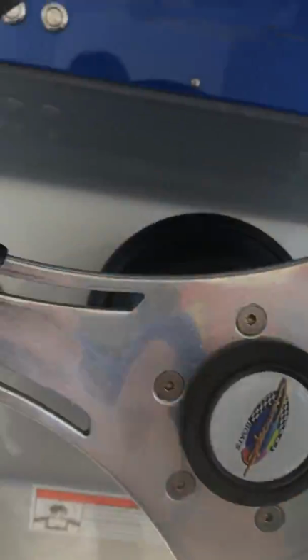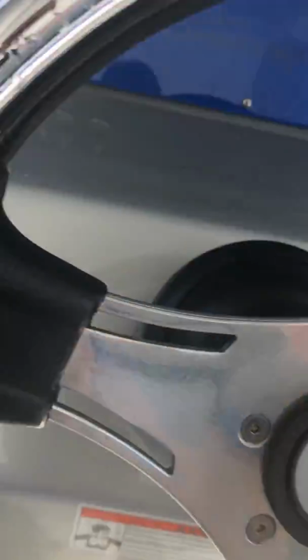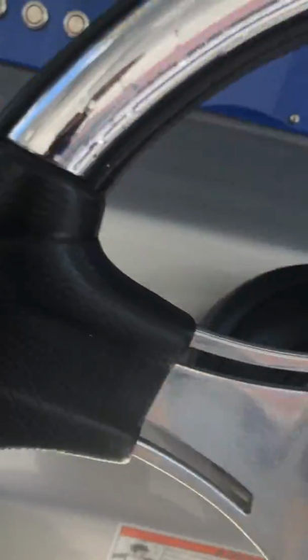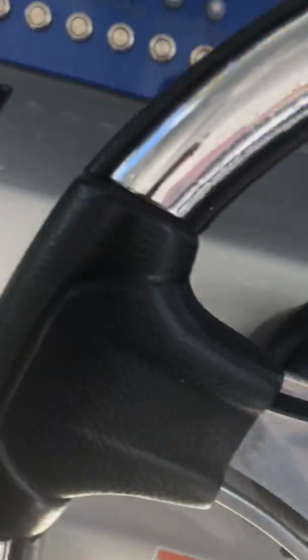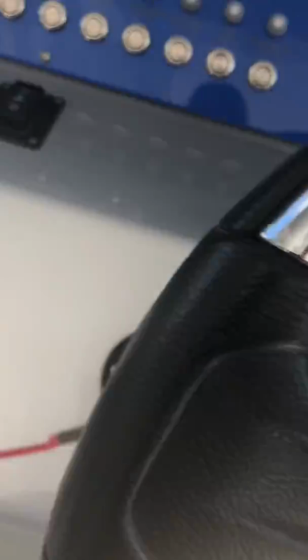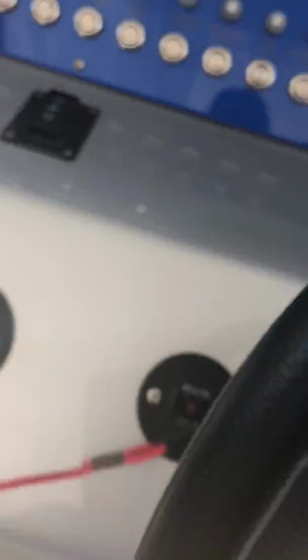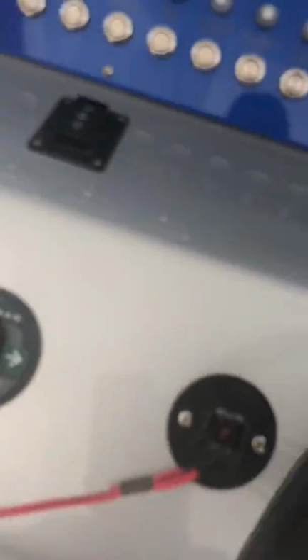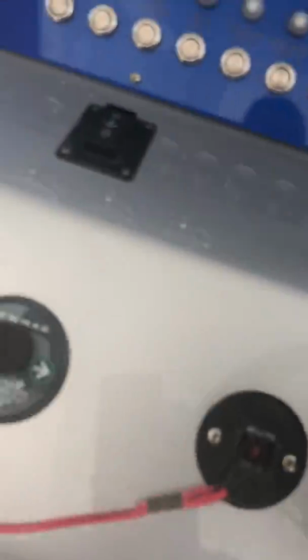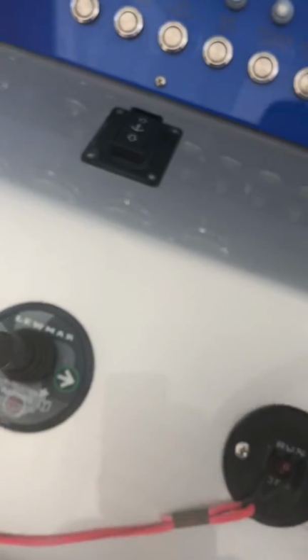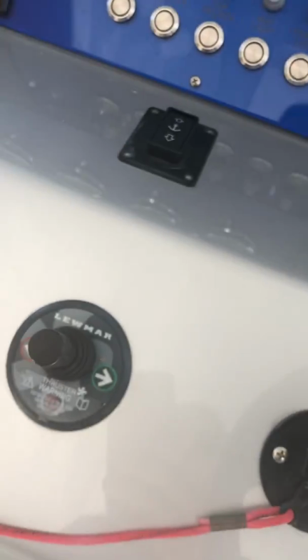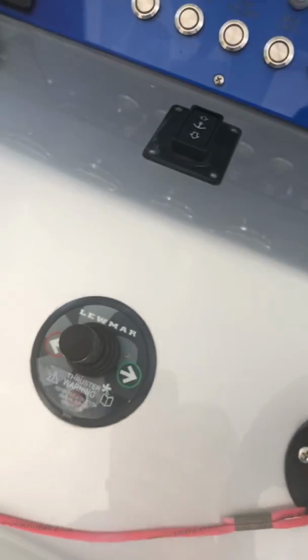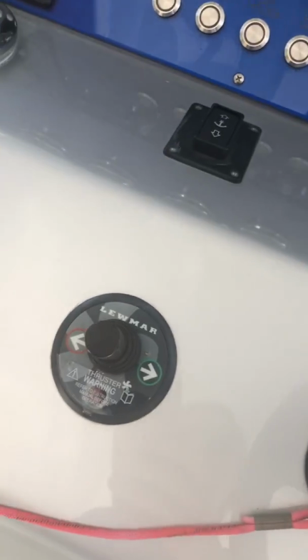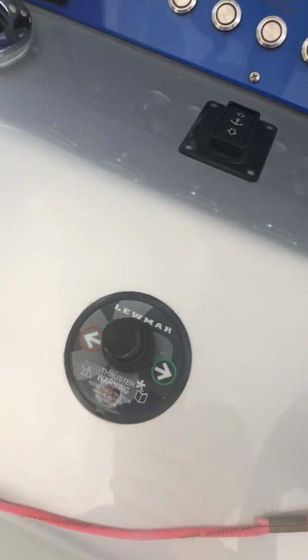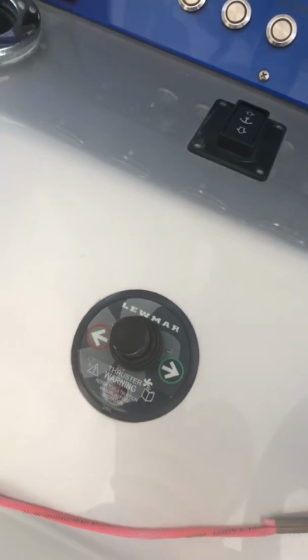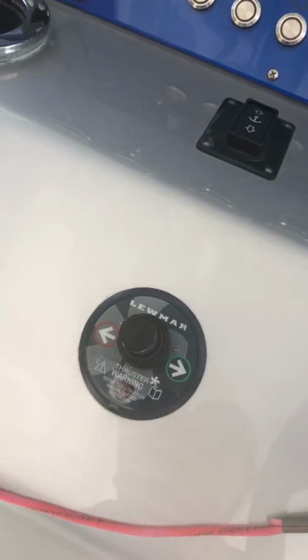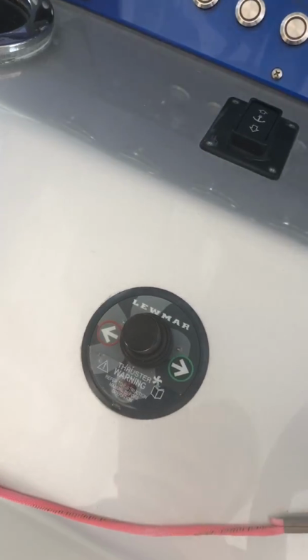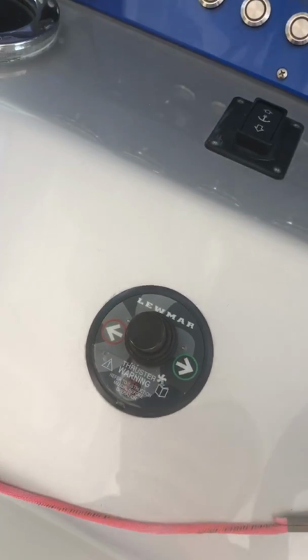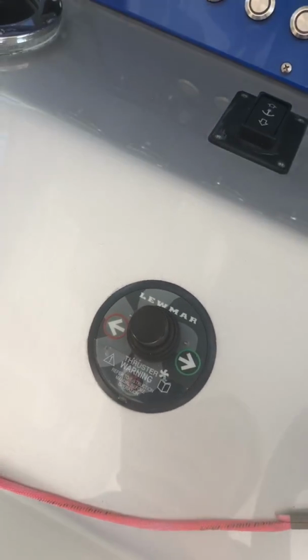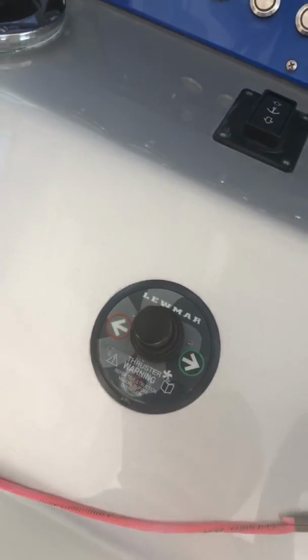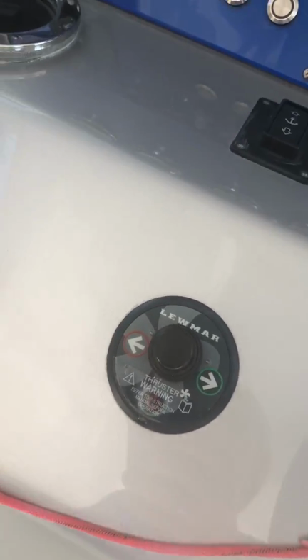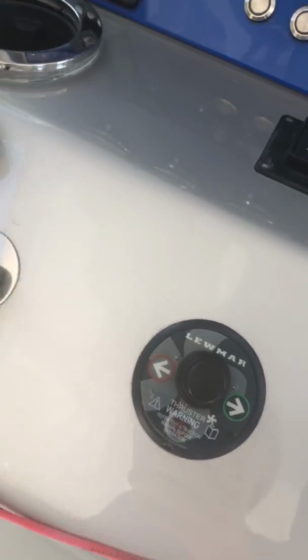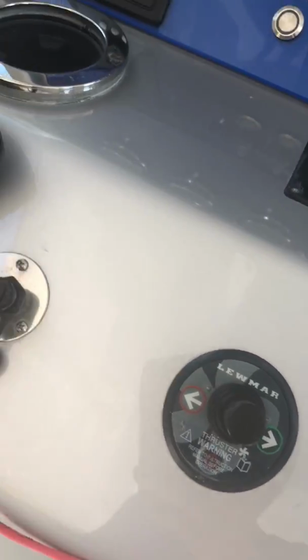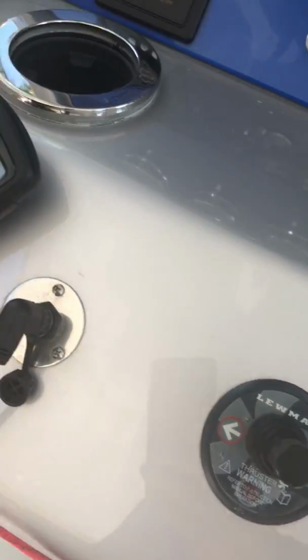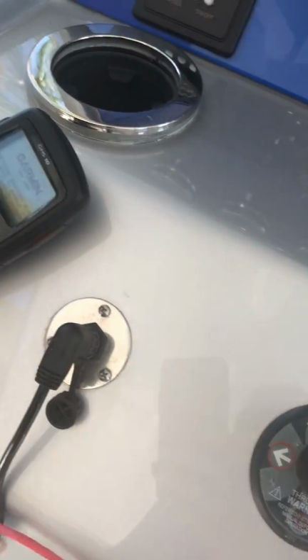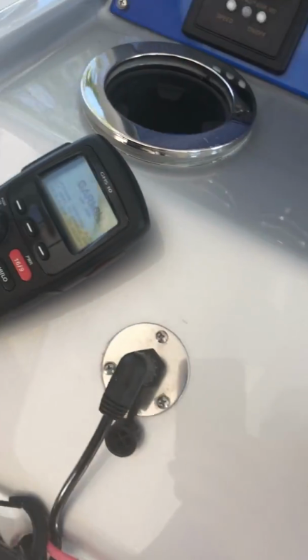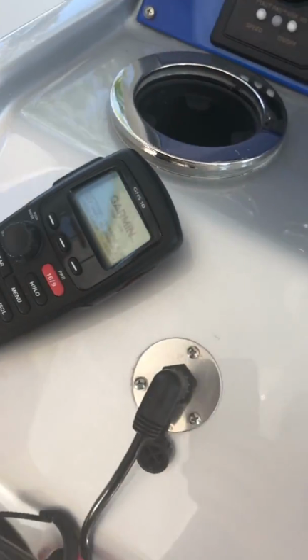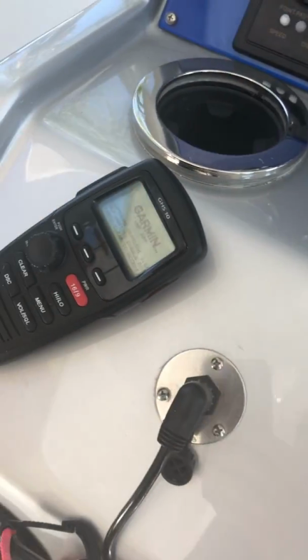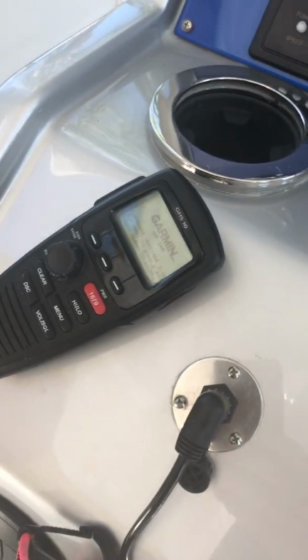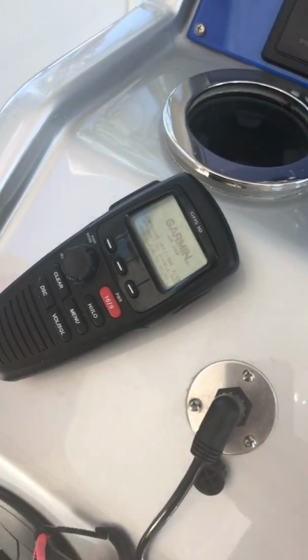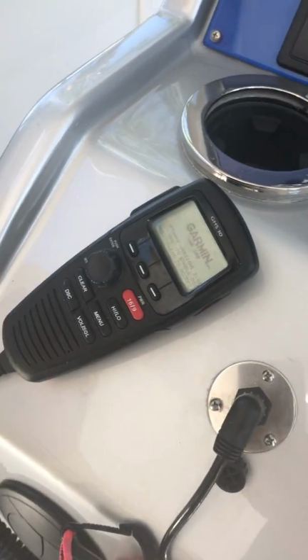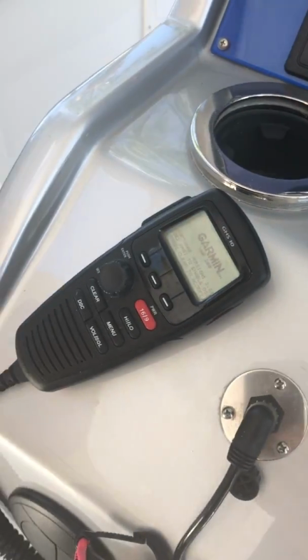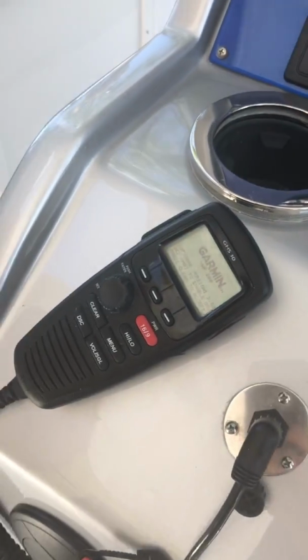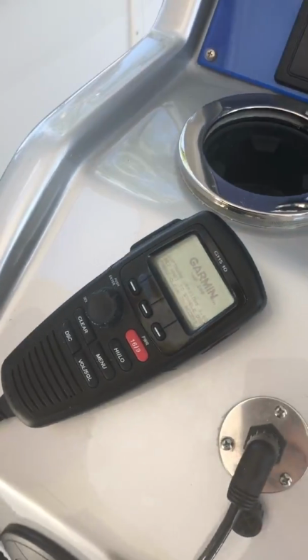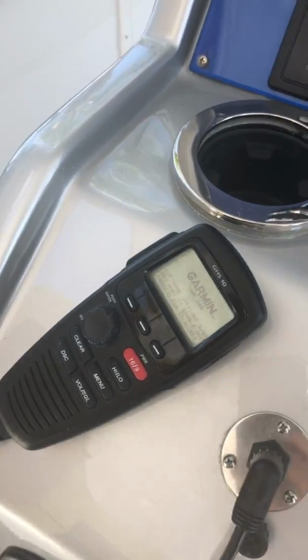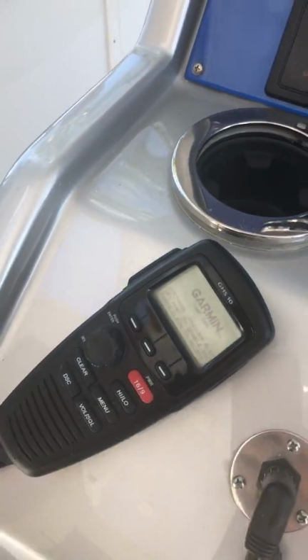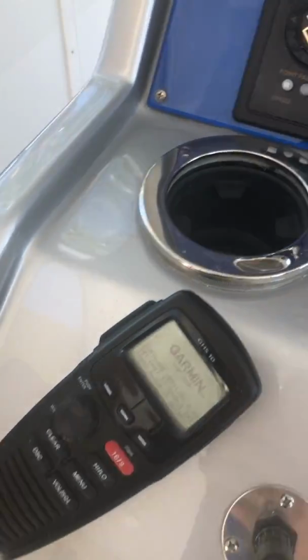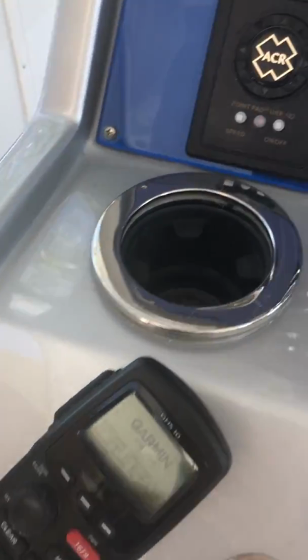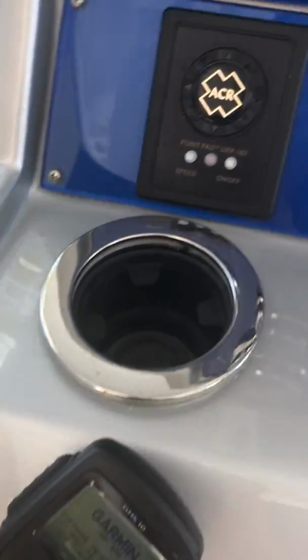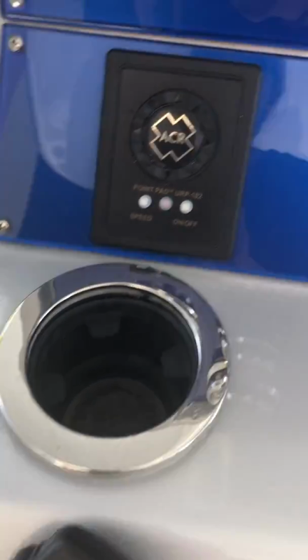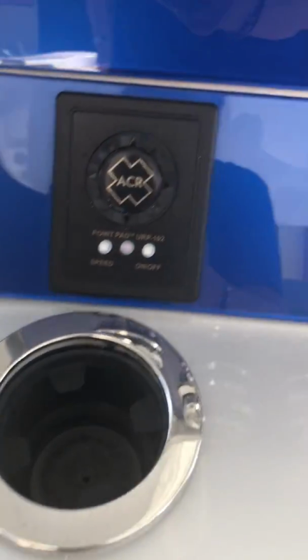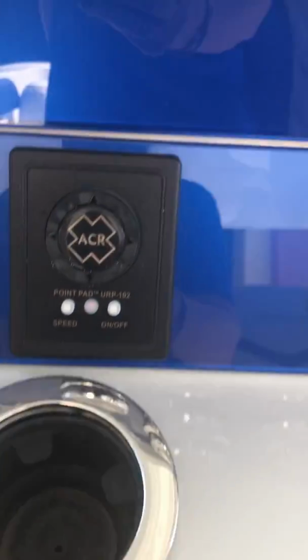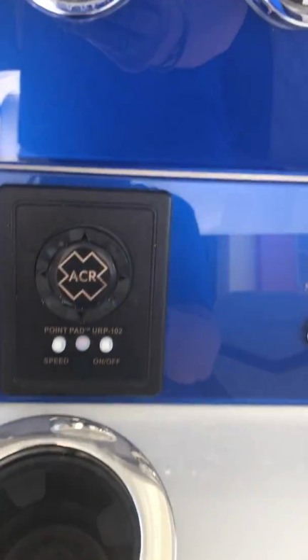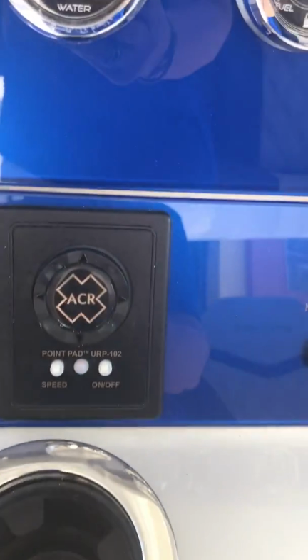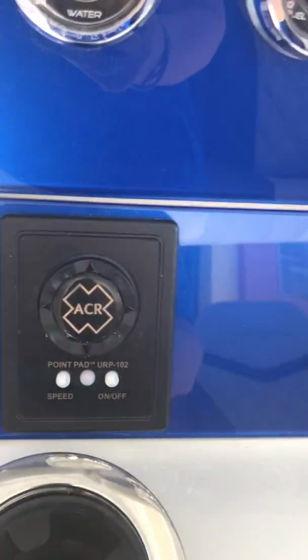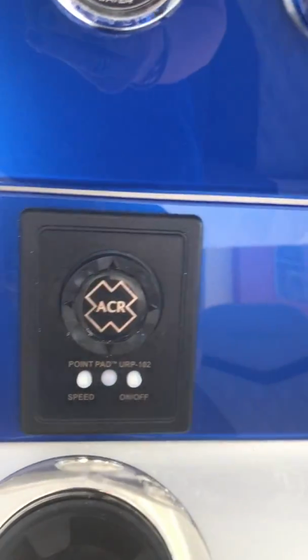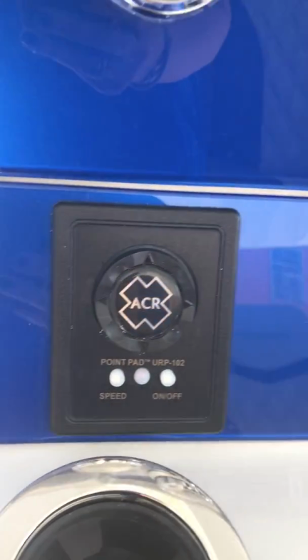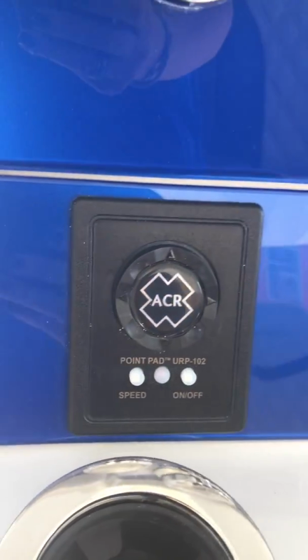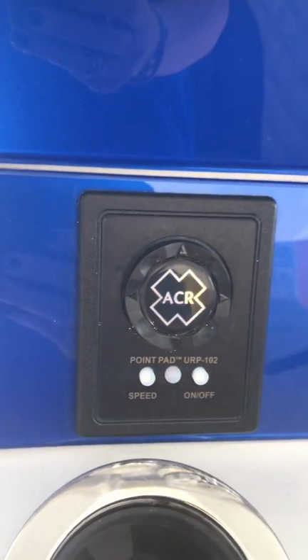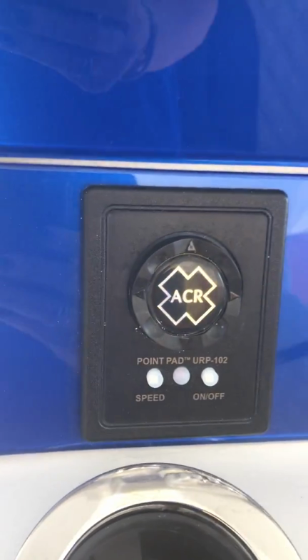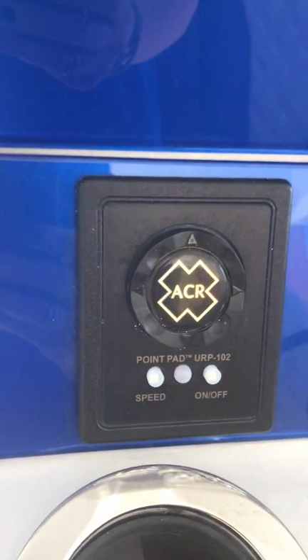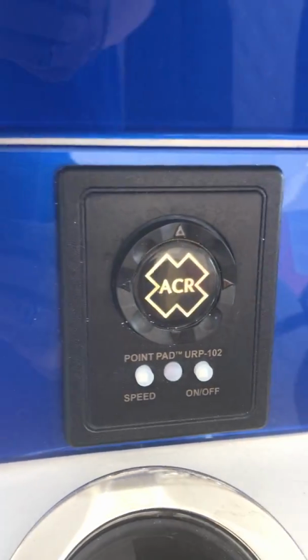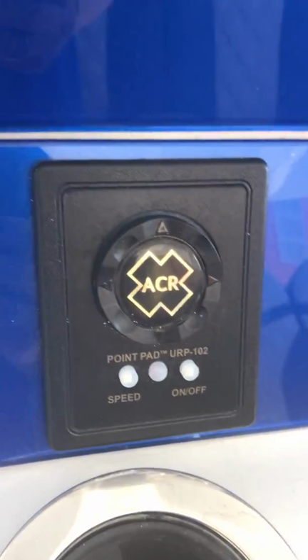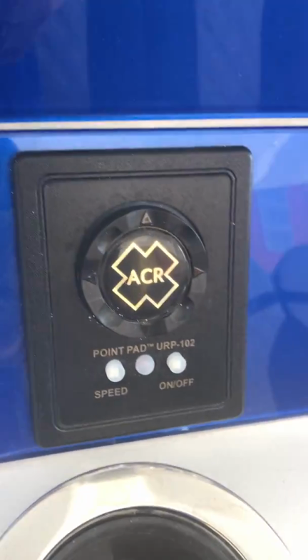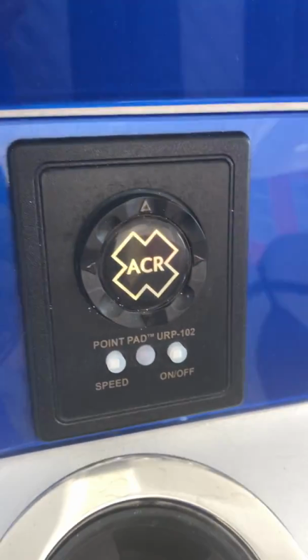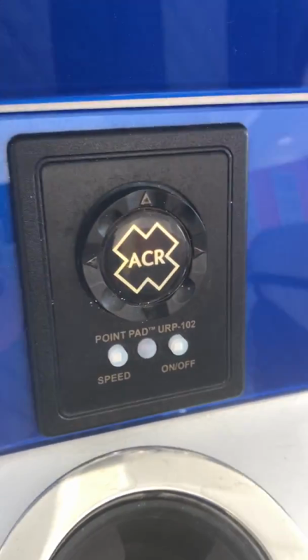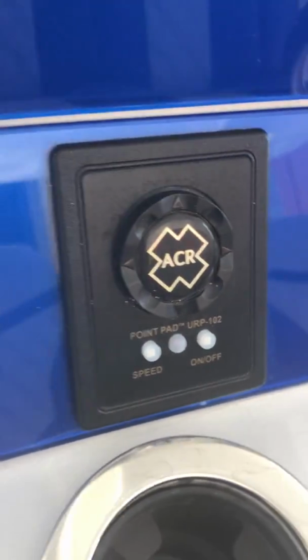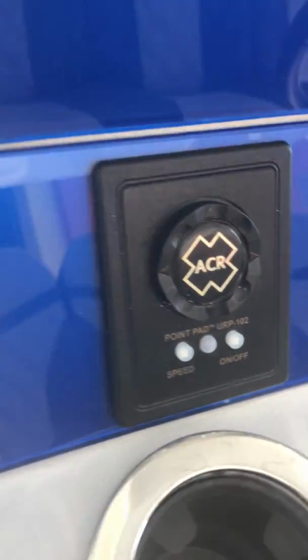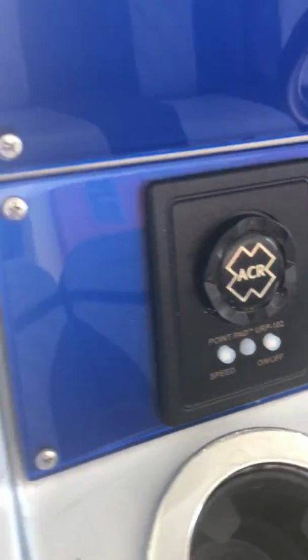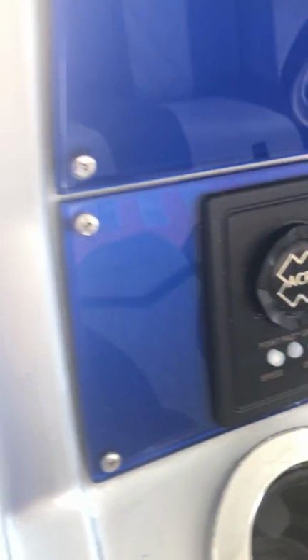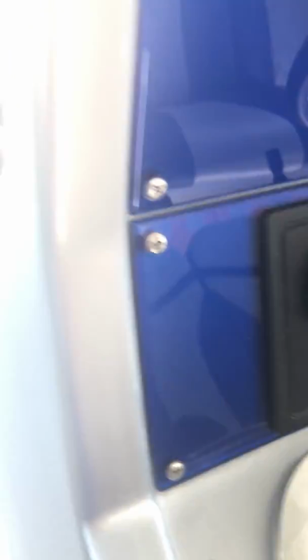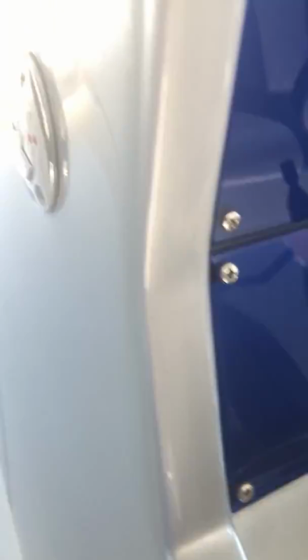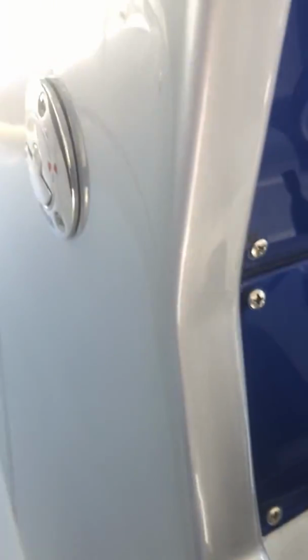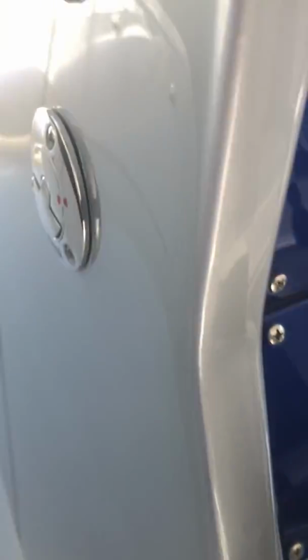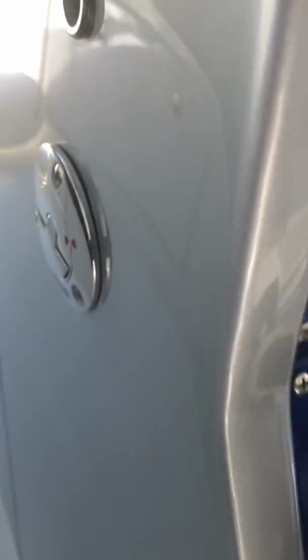Your bow thruster. PHF. Your remote spotlight on the top.